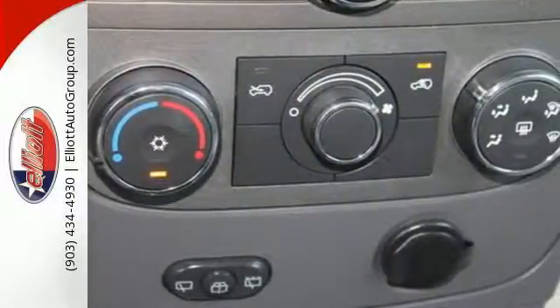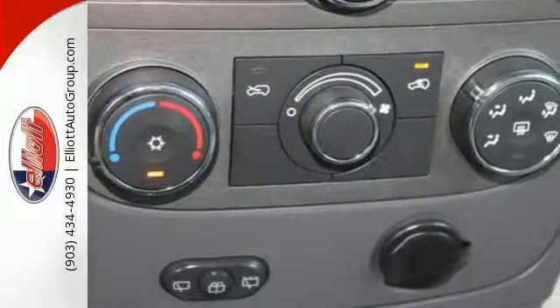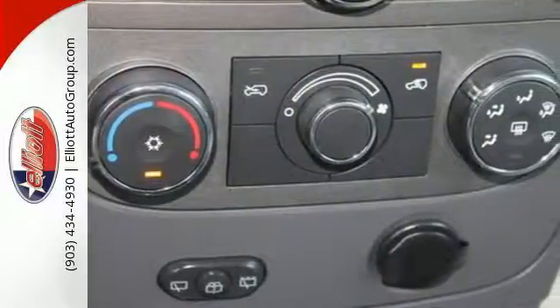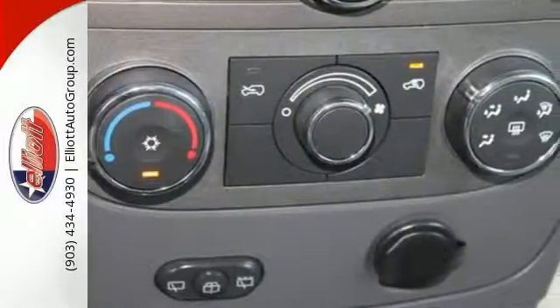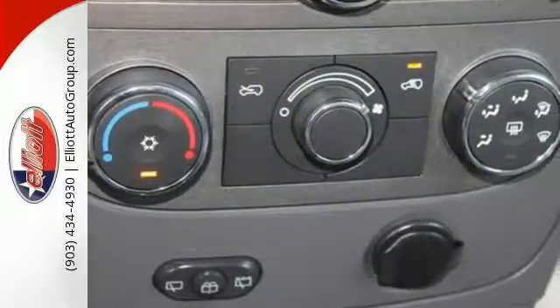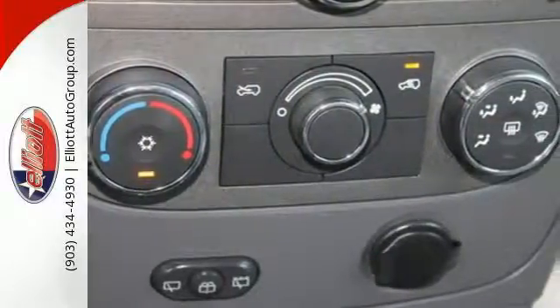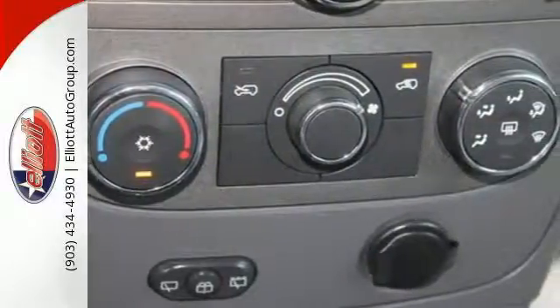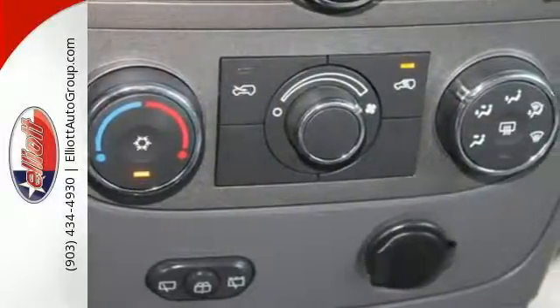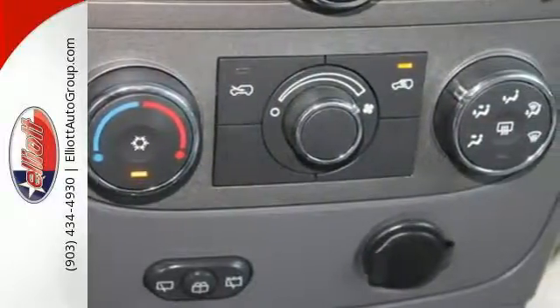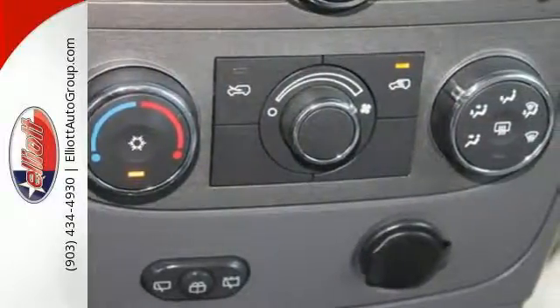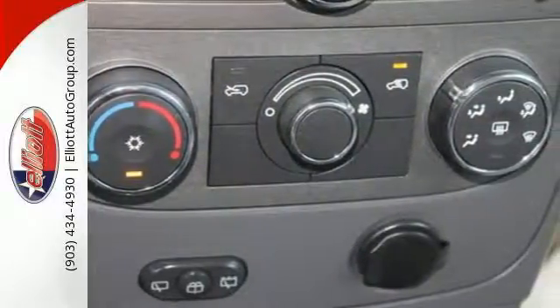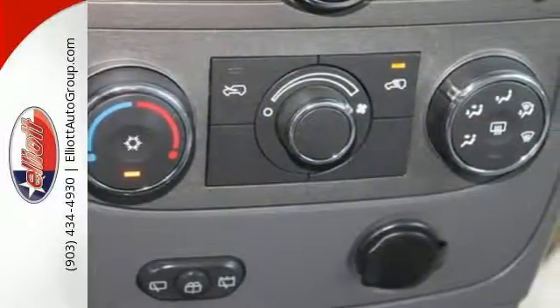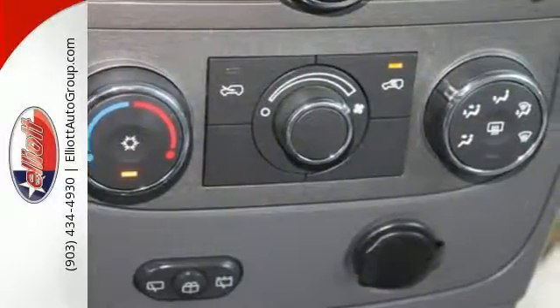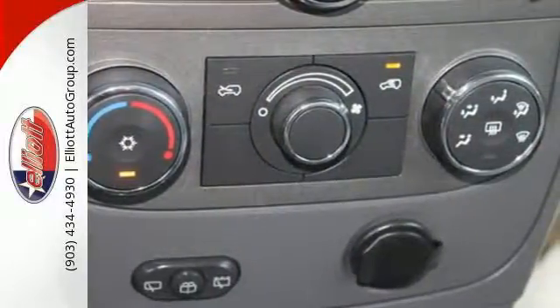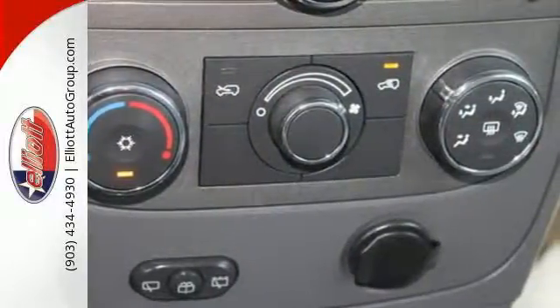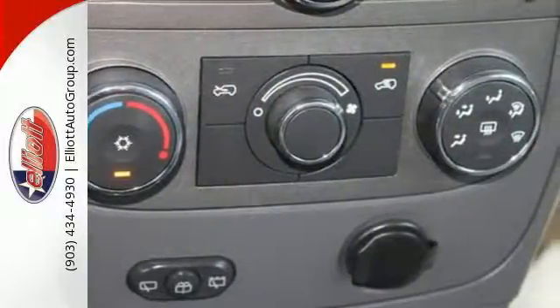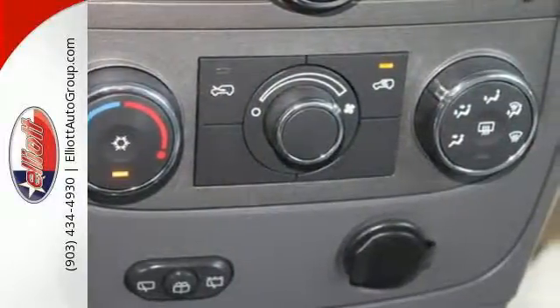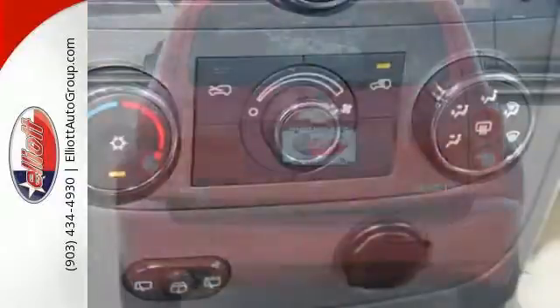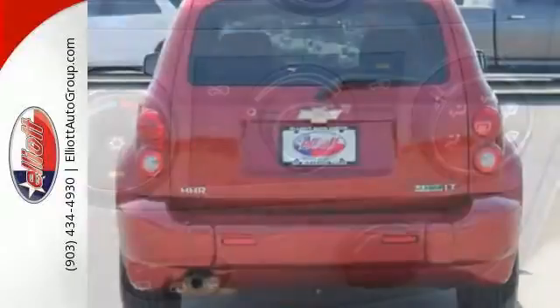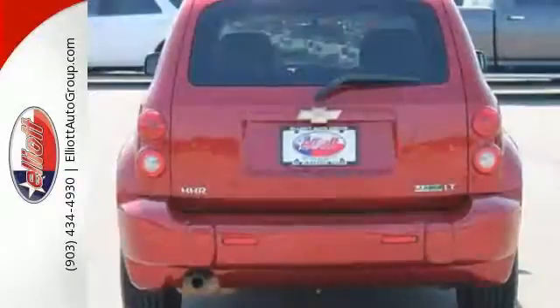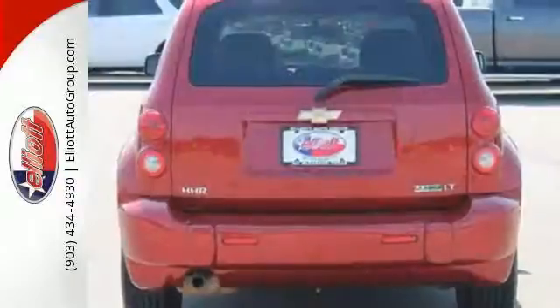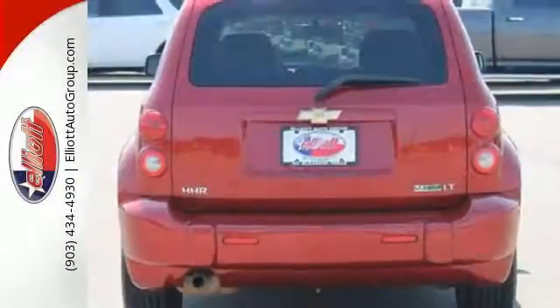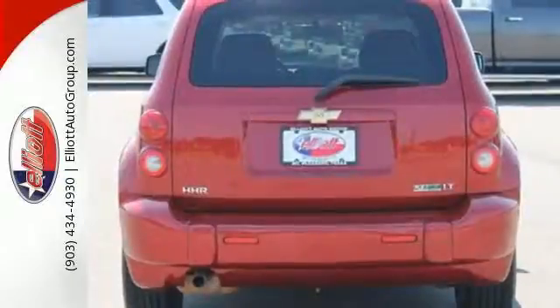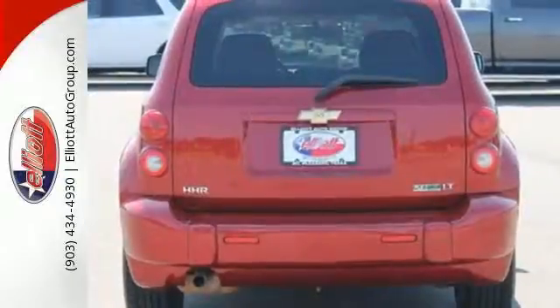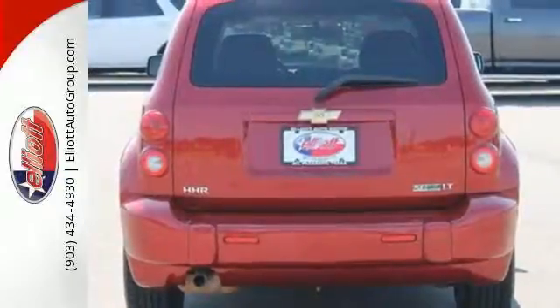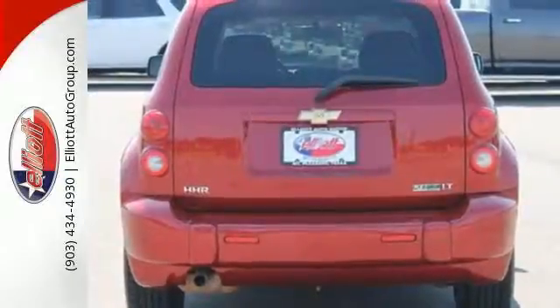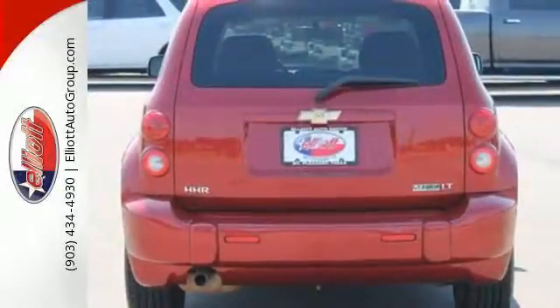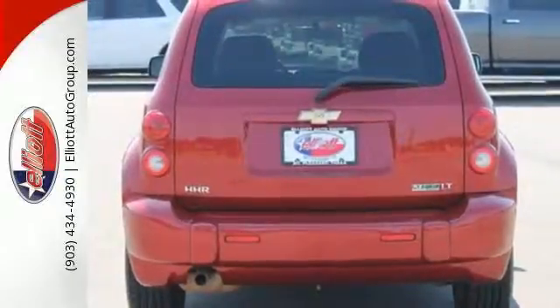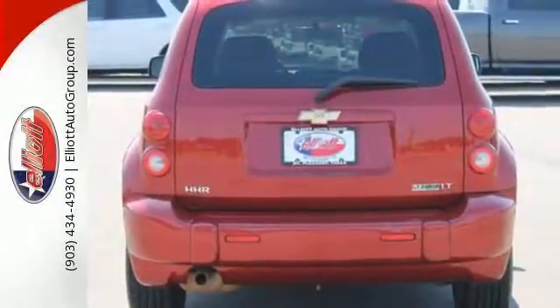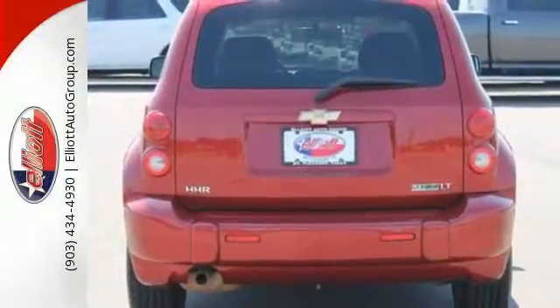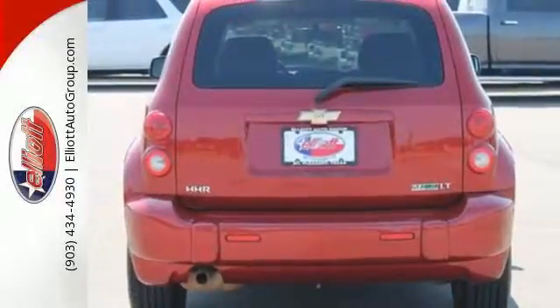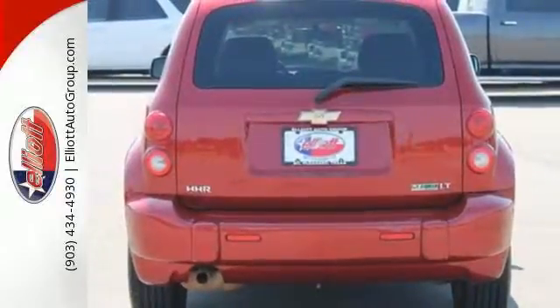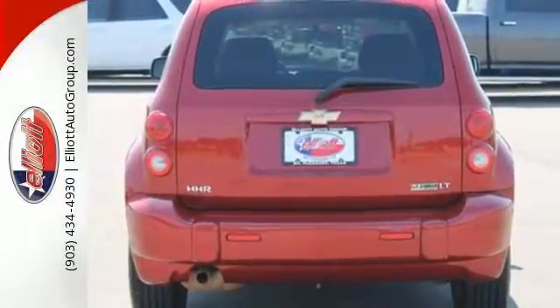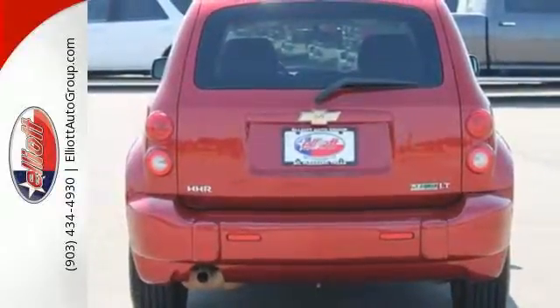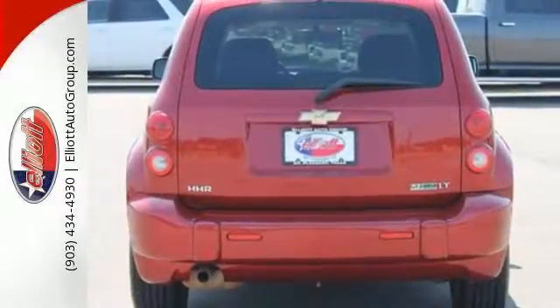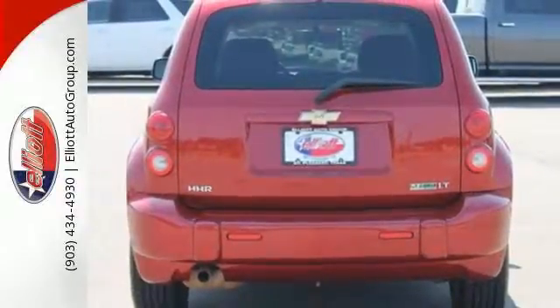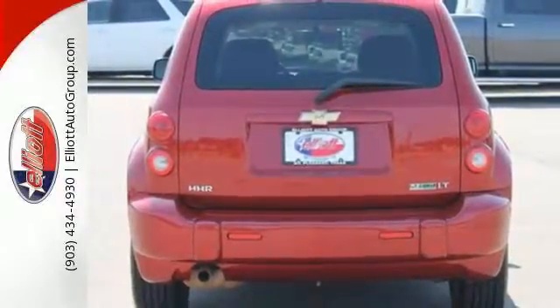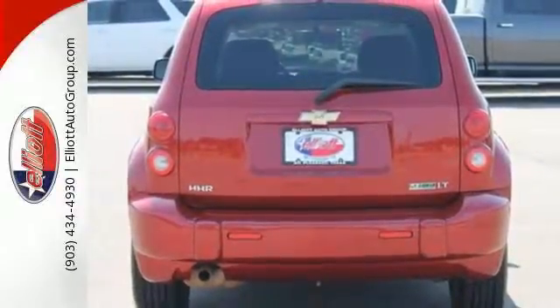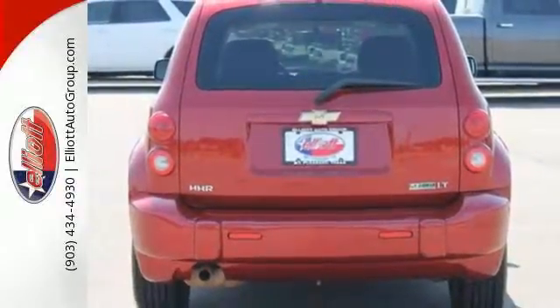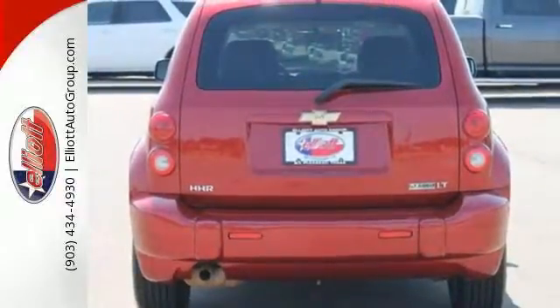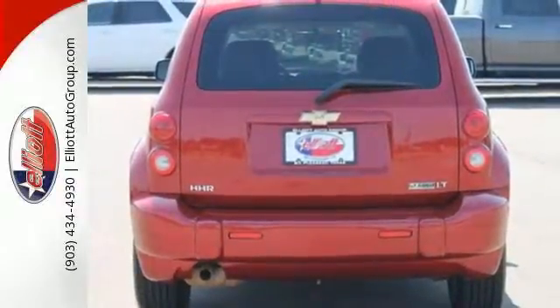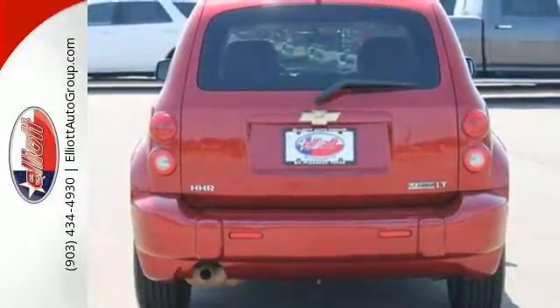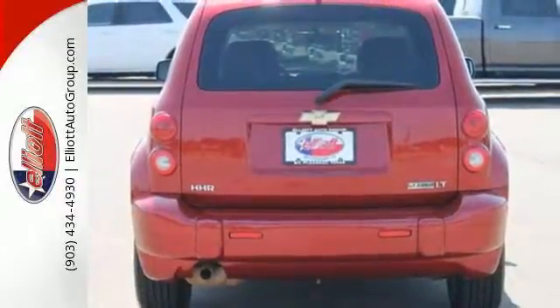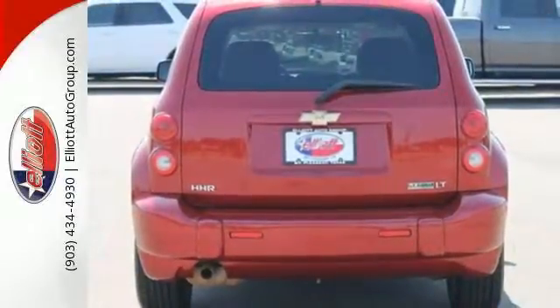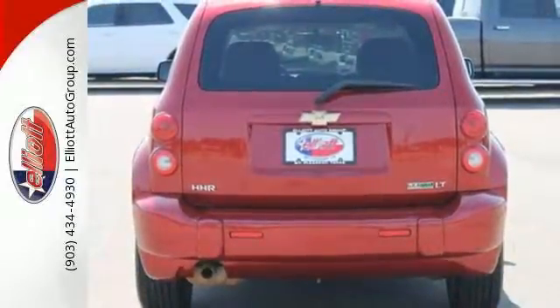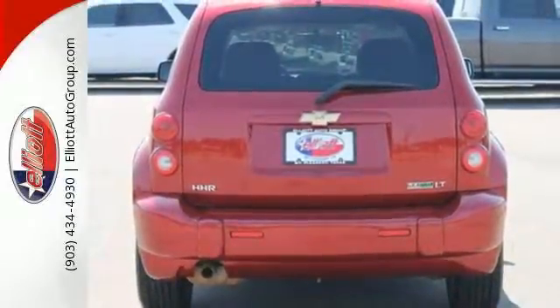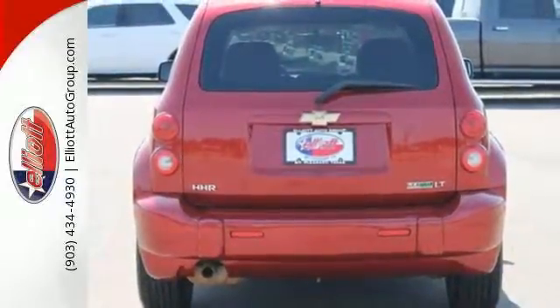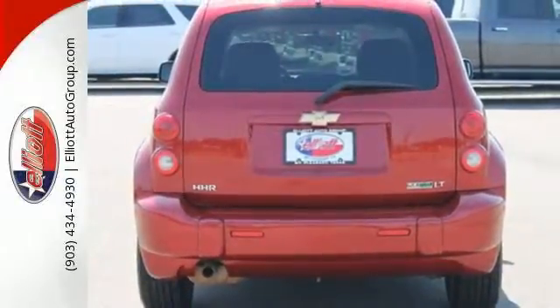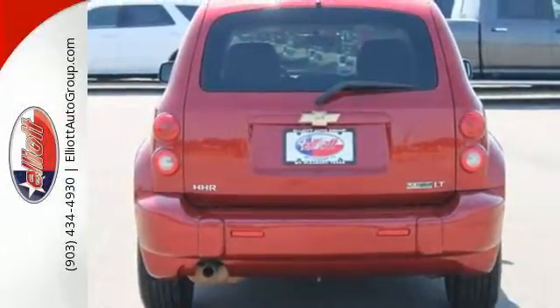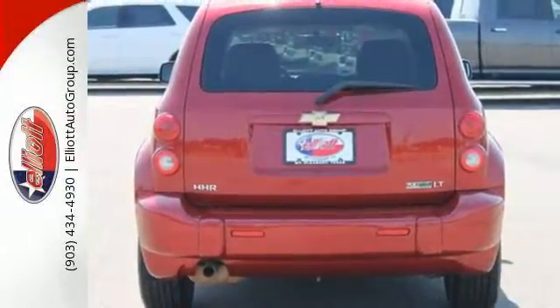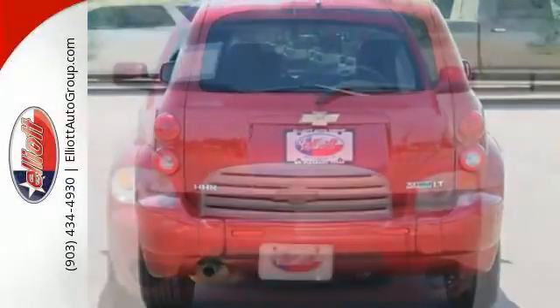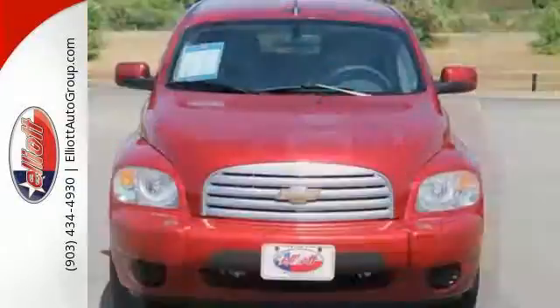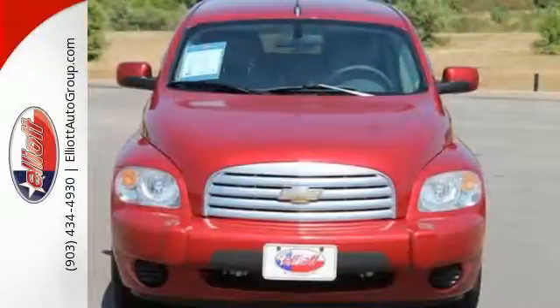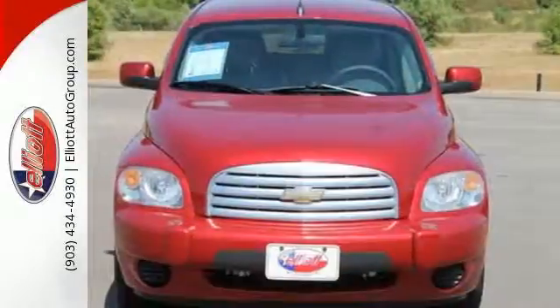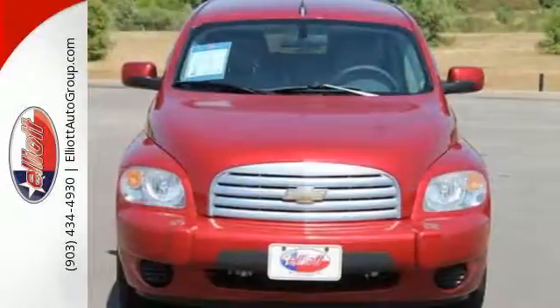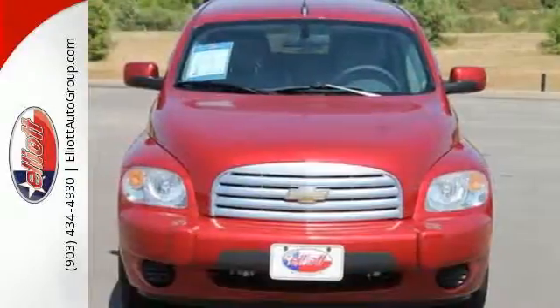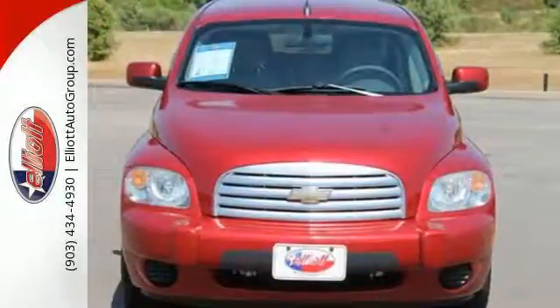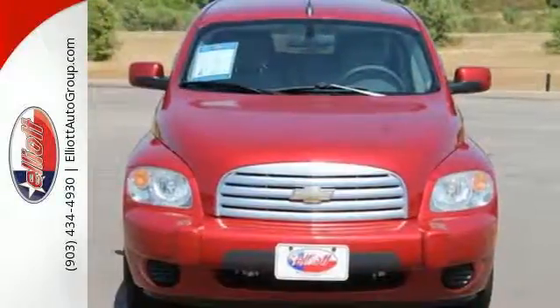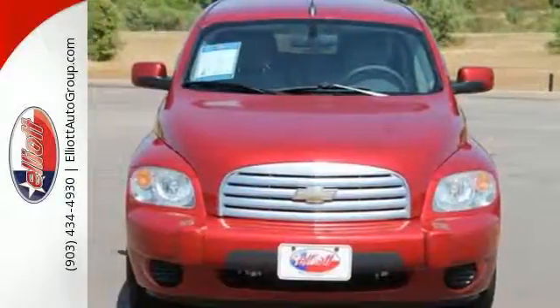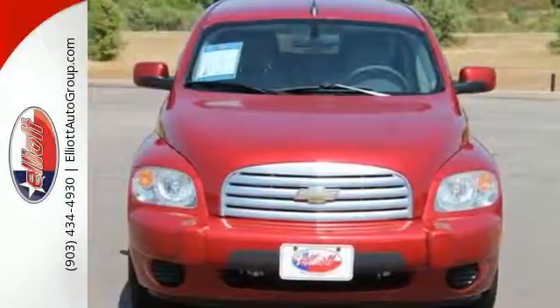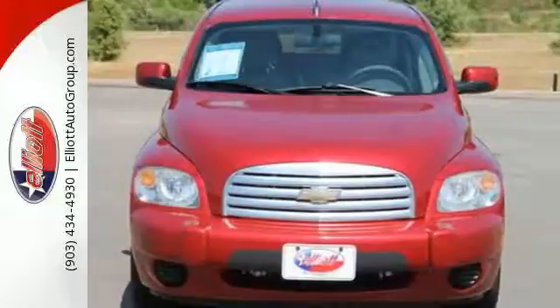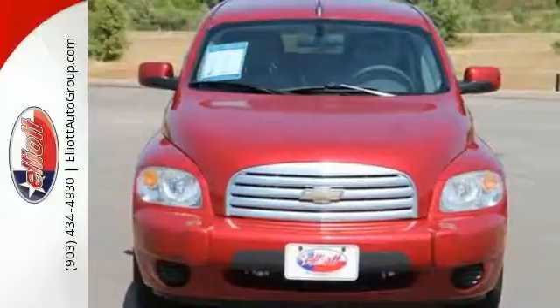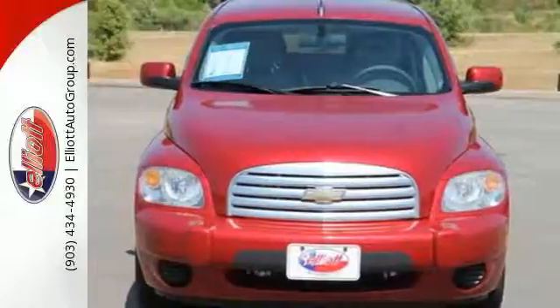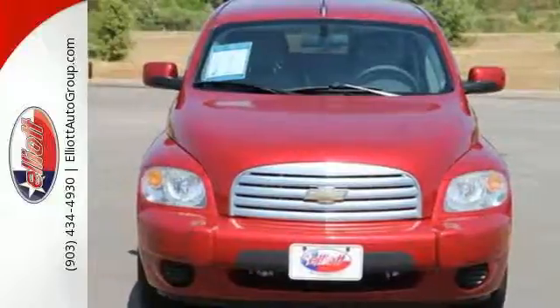It's a wagon. It's a car. It's a crossover. It's the most distinctive and versatile vehicle on the road. The Sensational HHR.